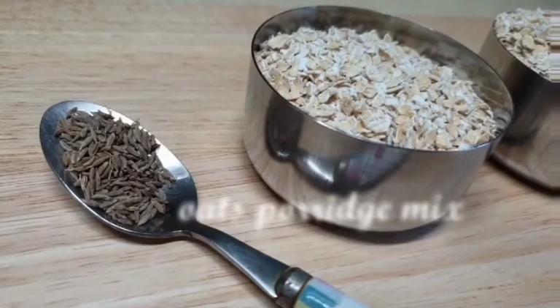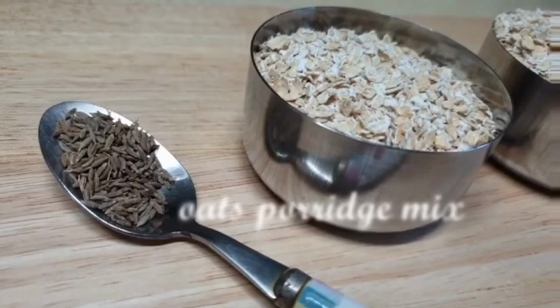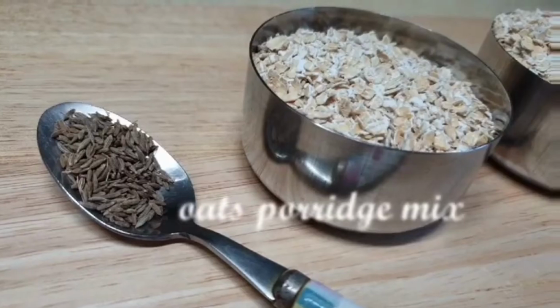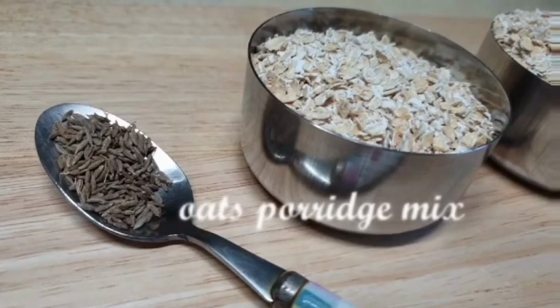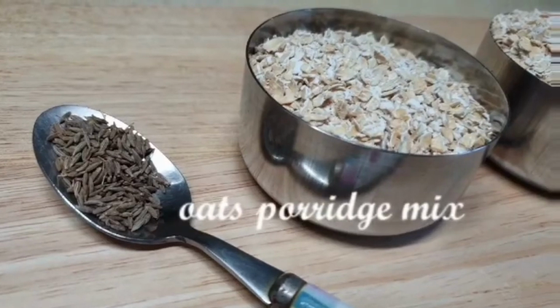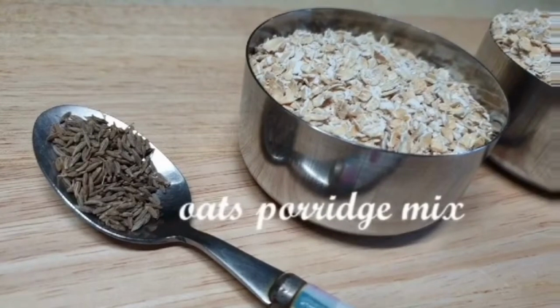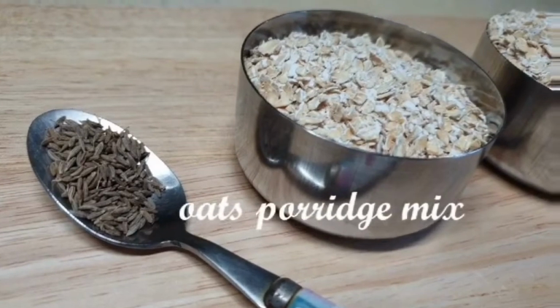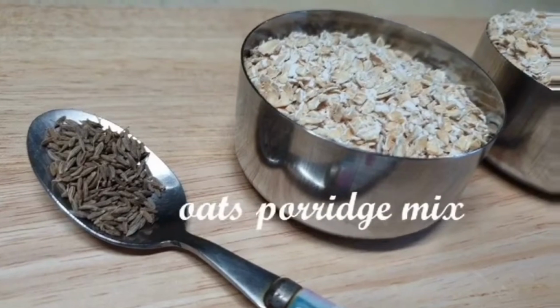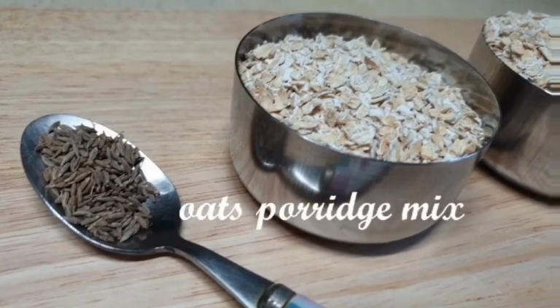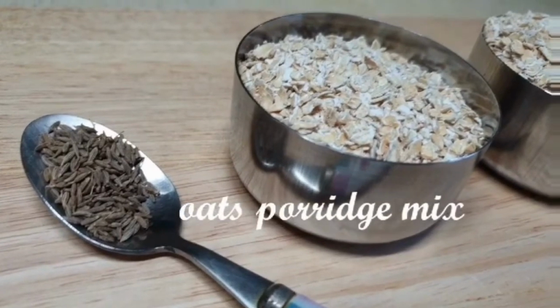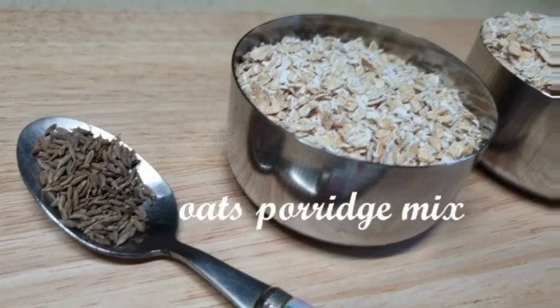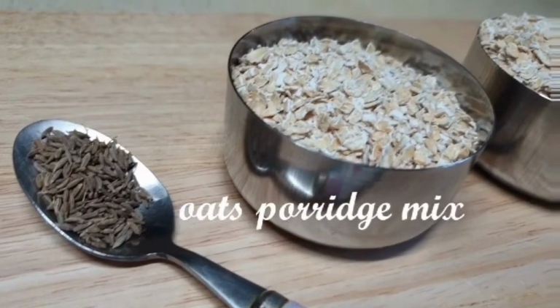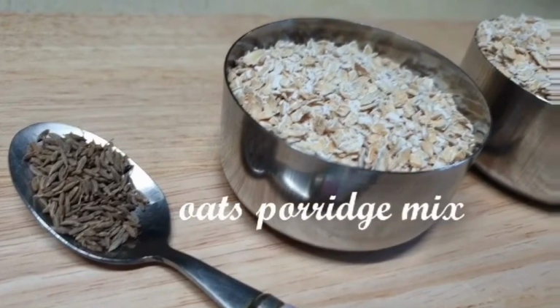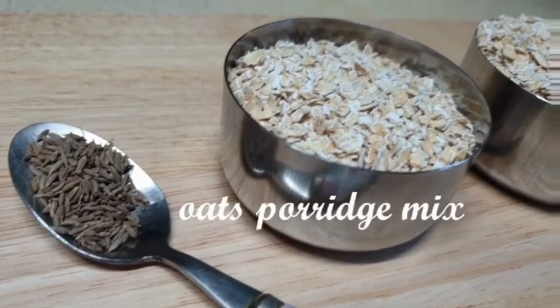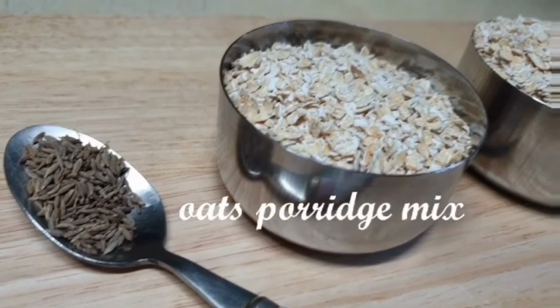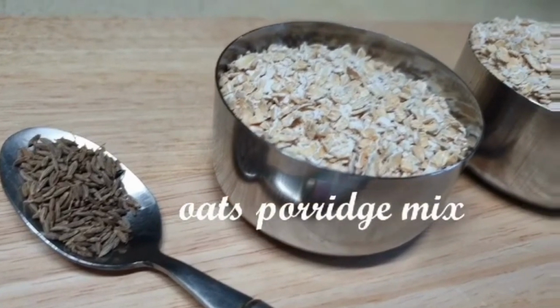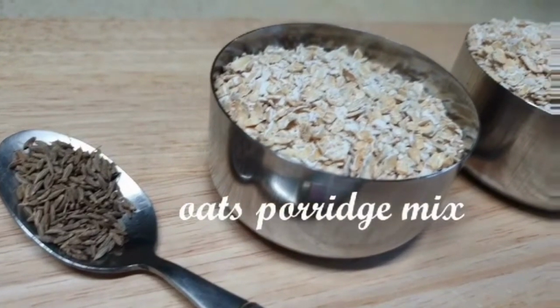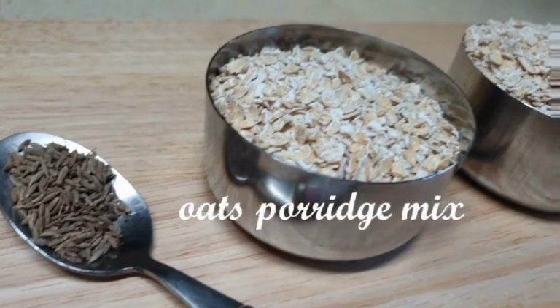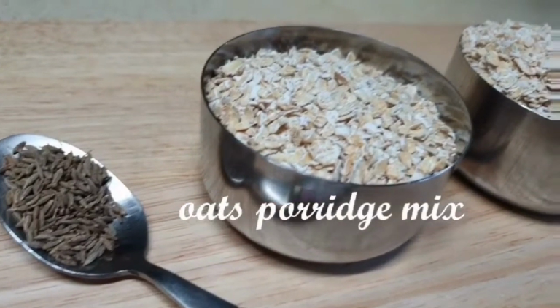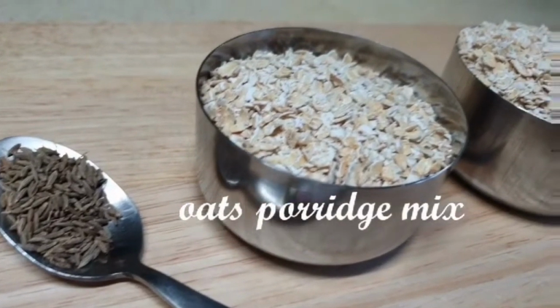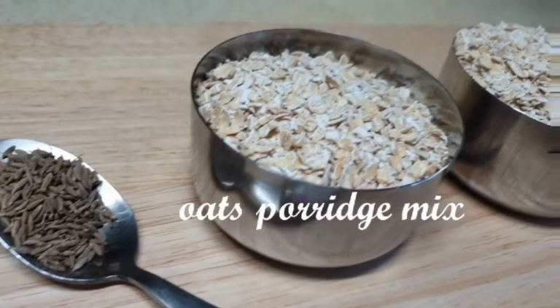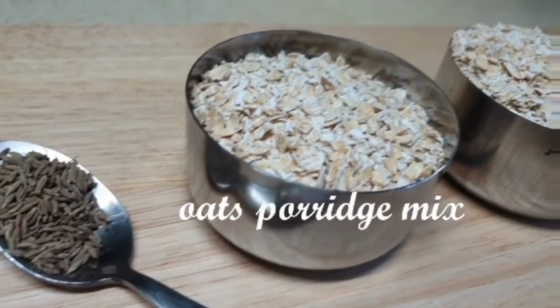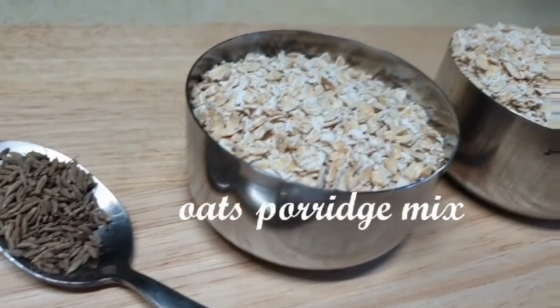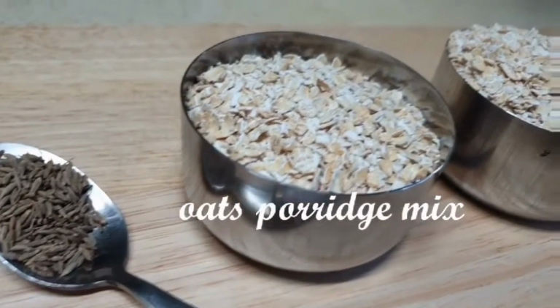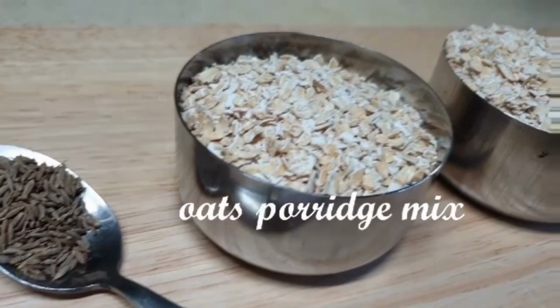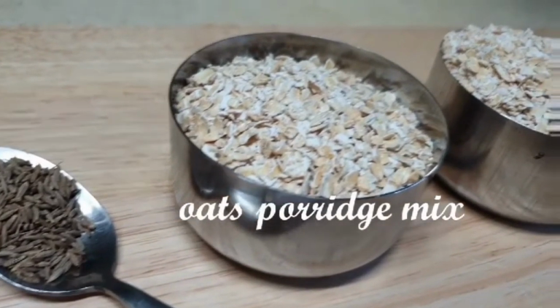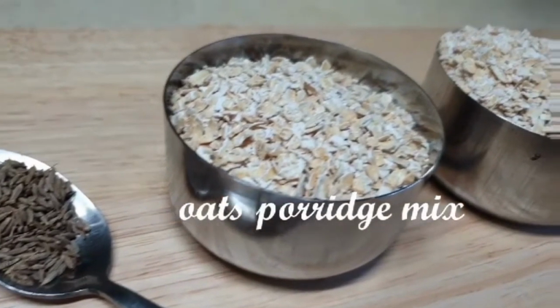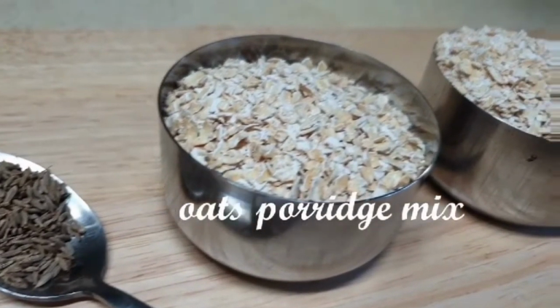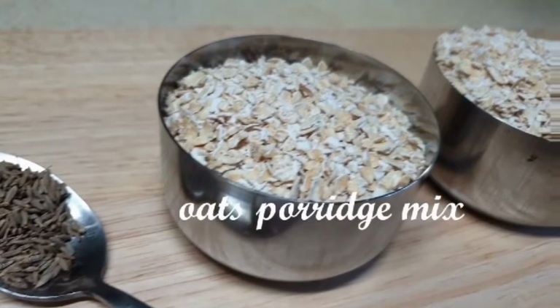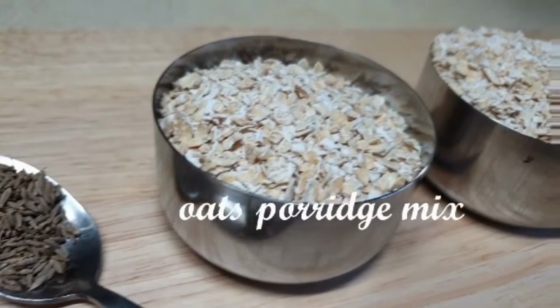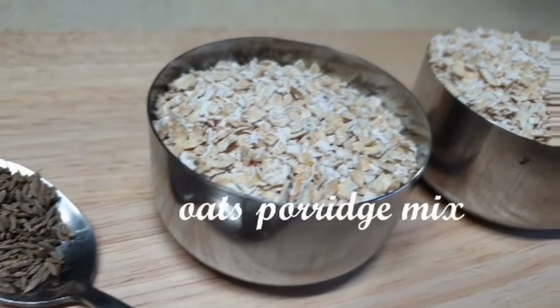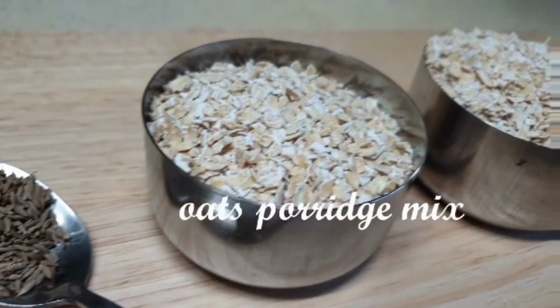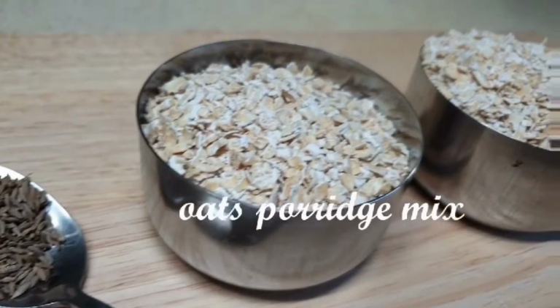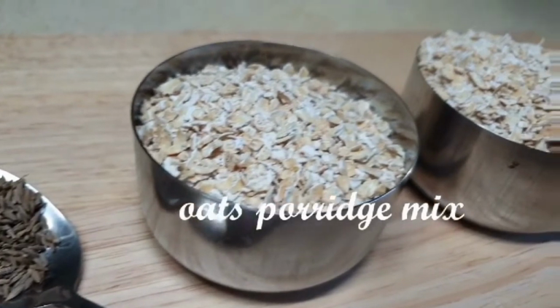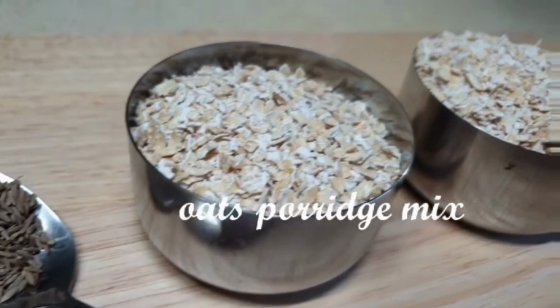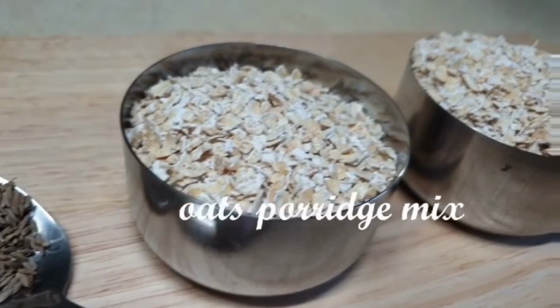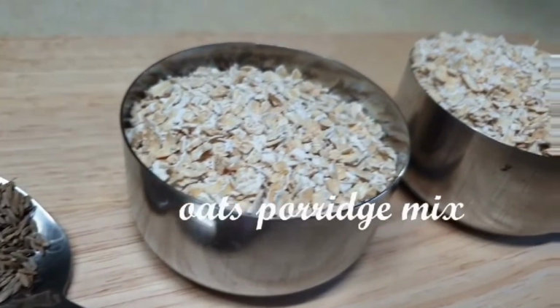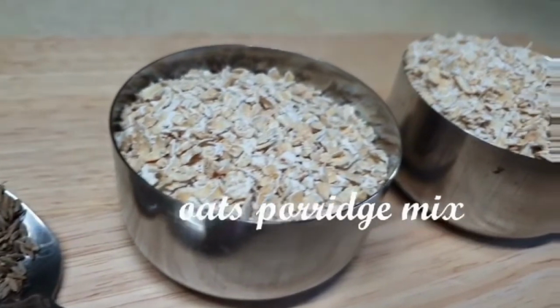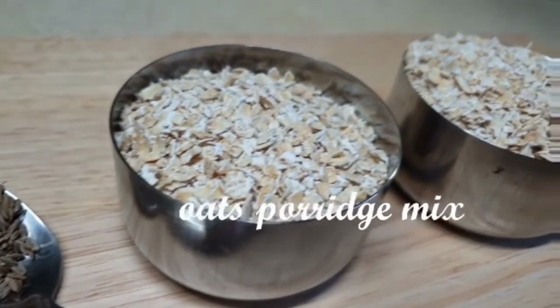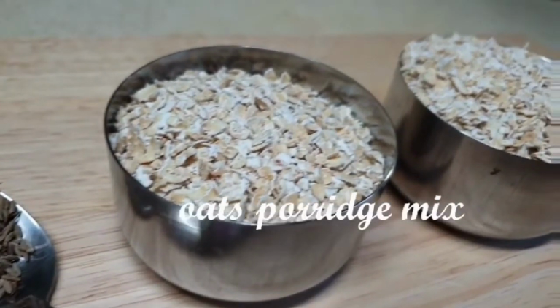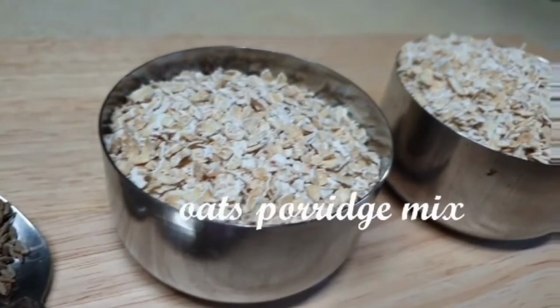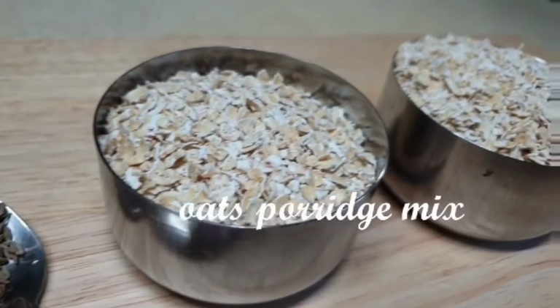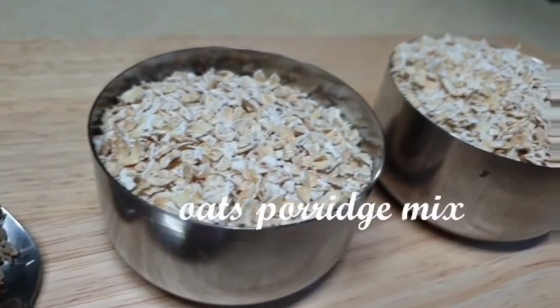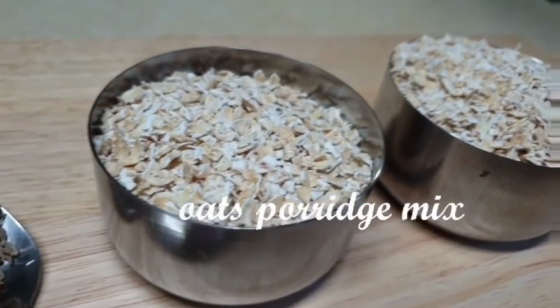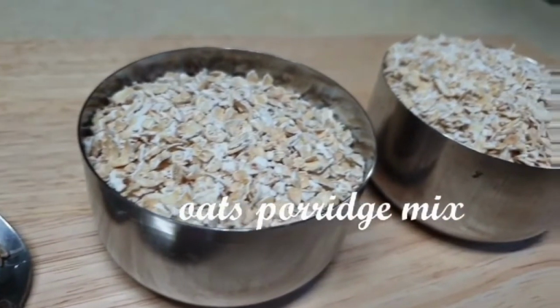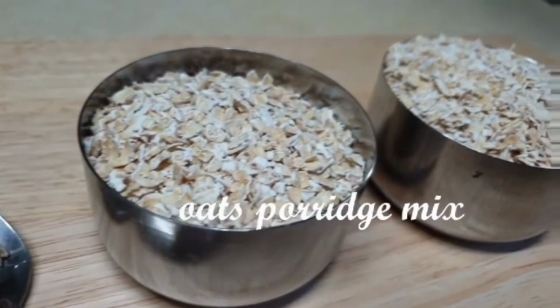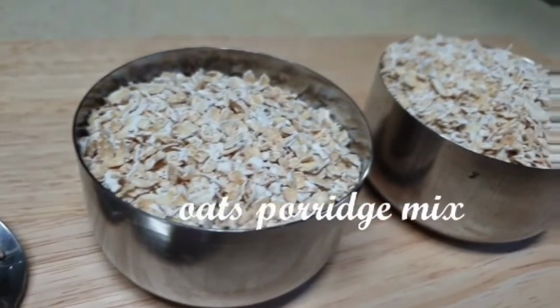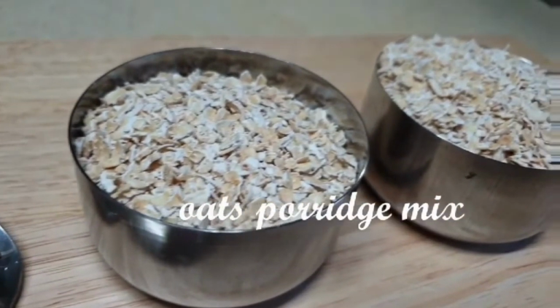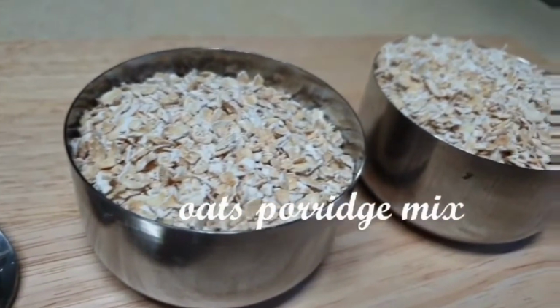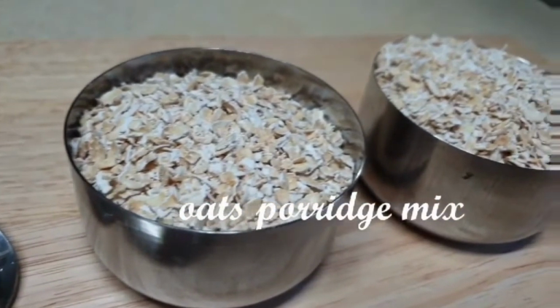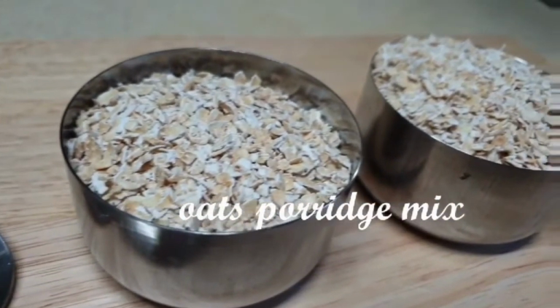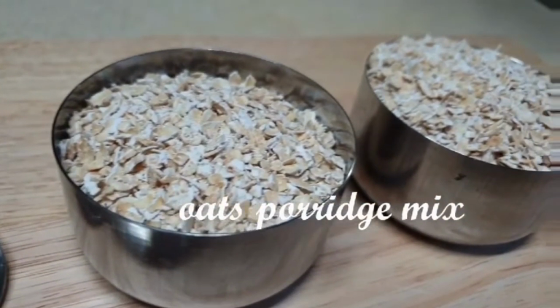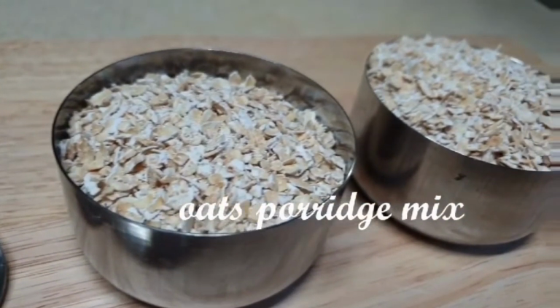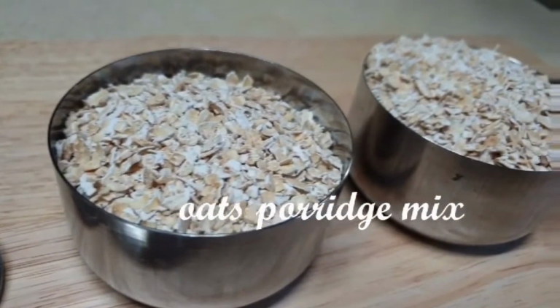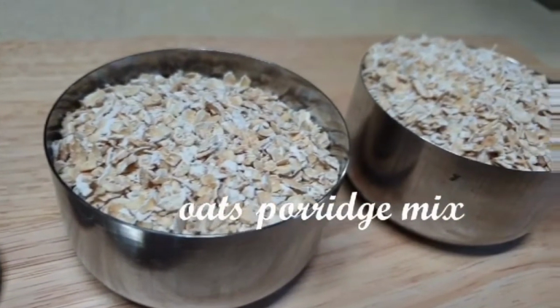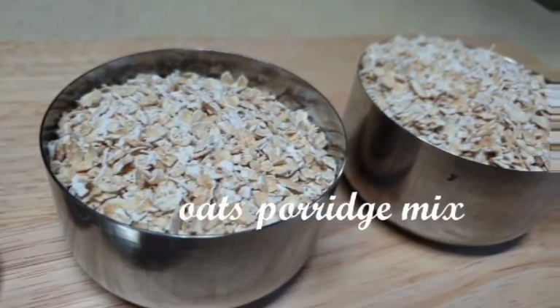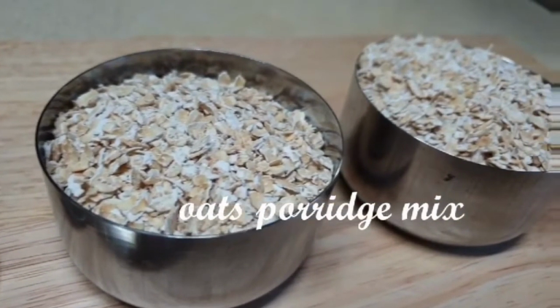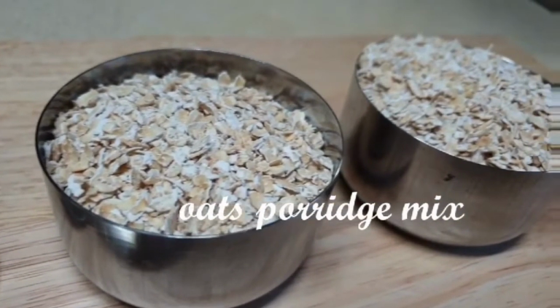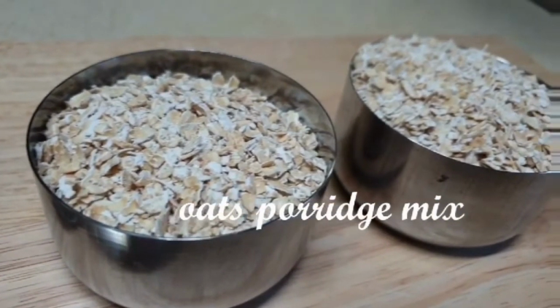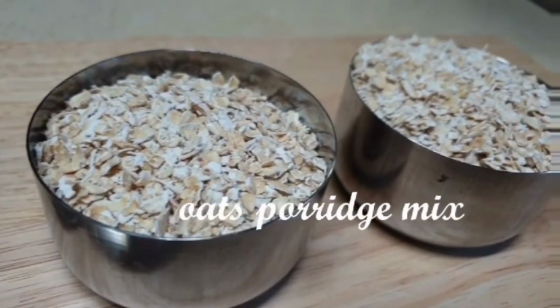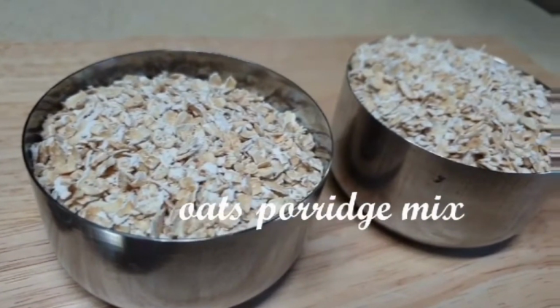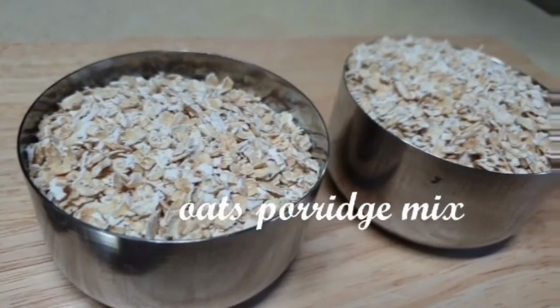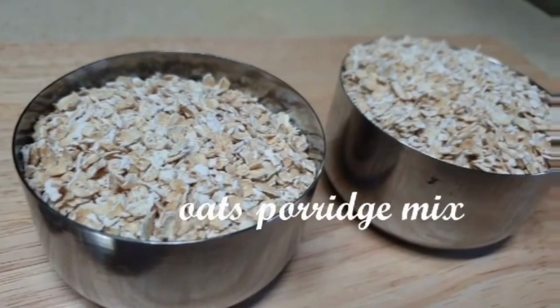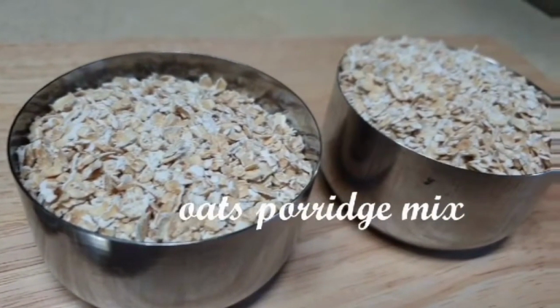Hello! Welcome to our channel, Jest Happiness. Today, I am going to share my baby food recipe.